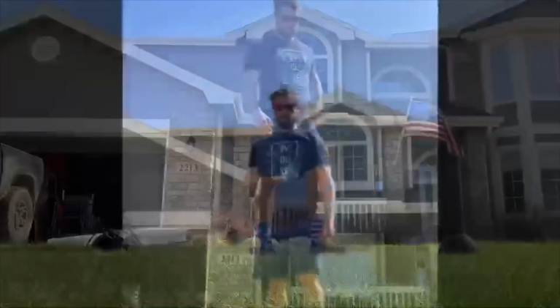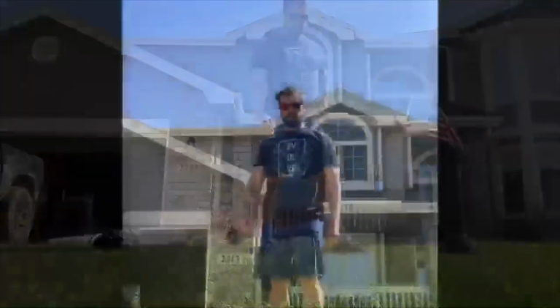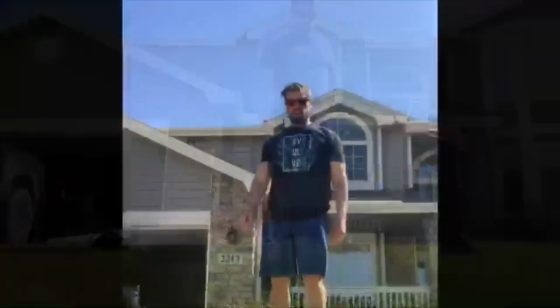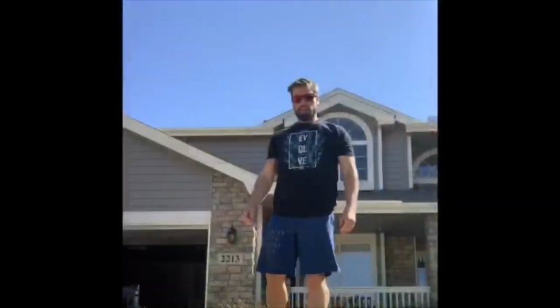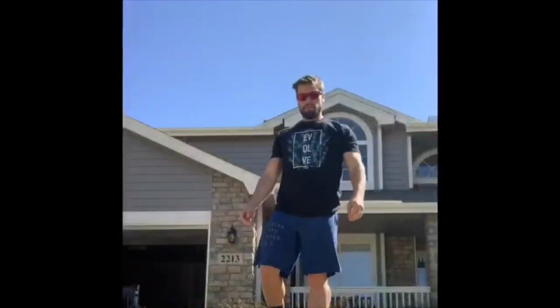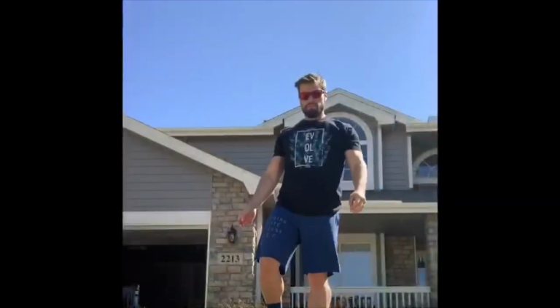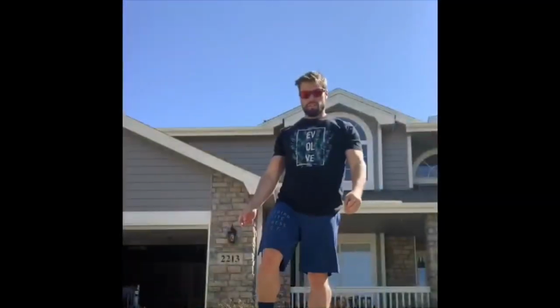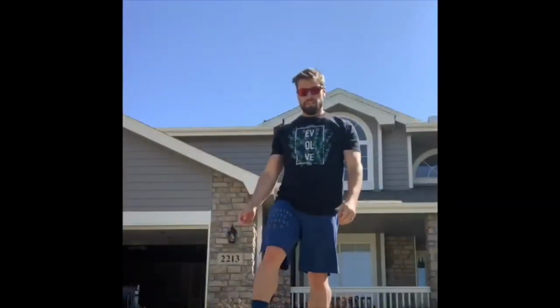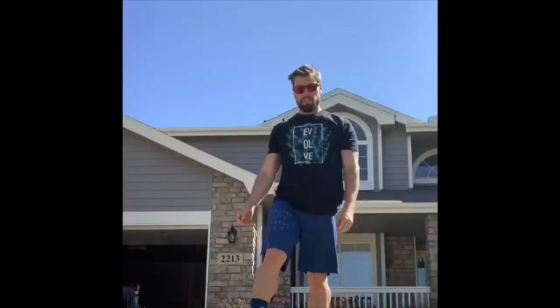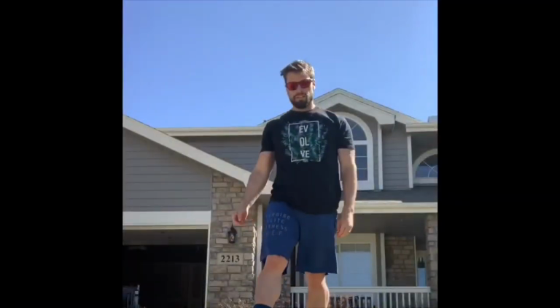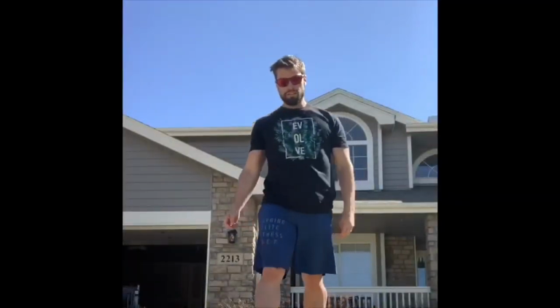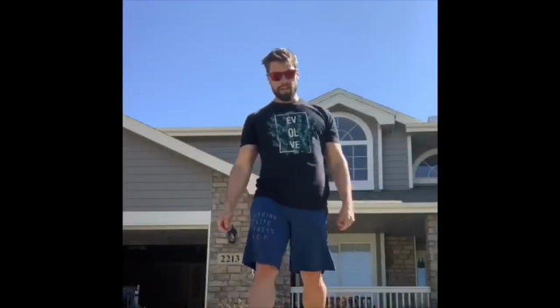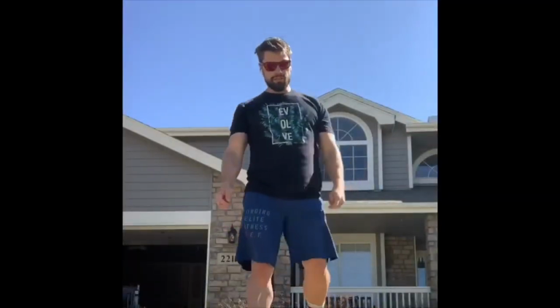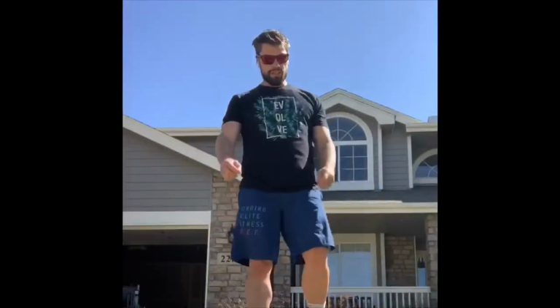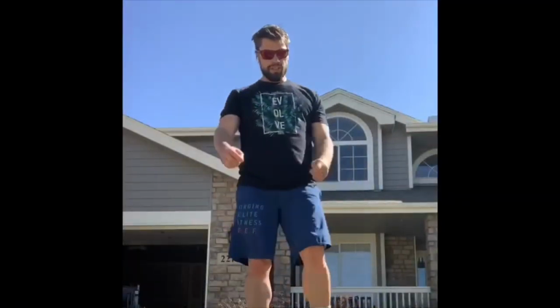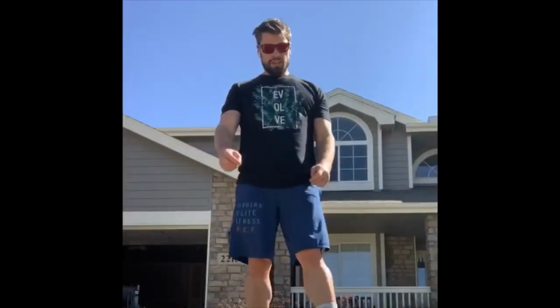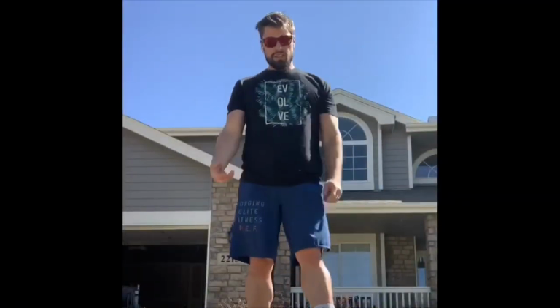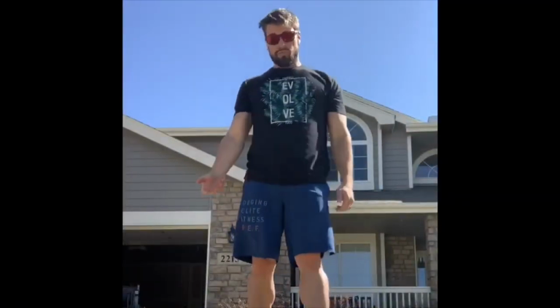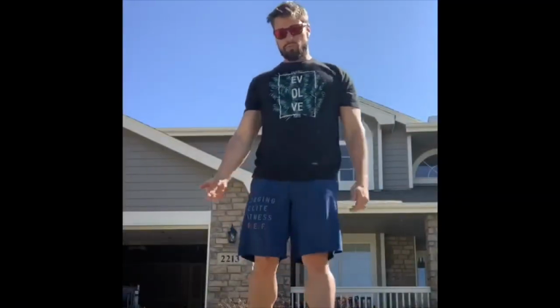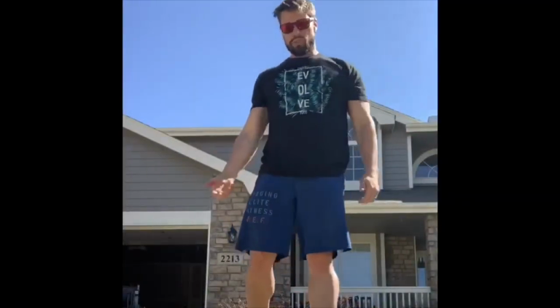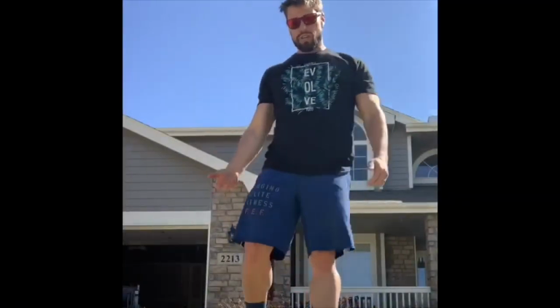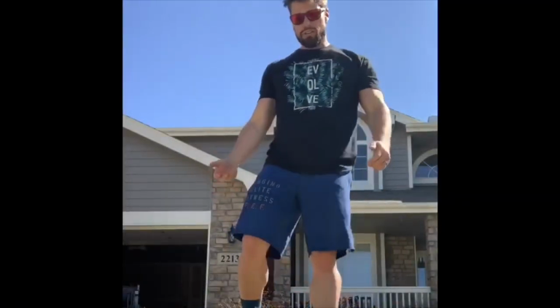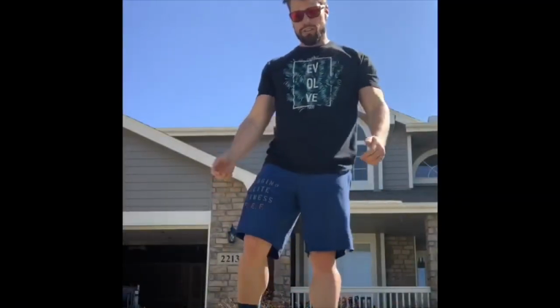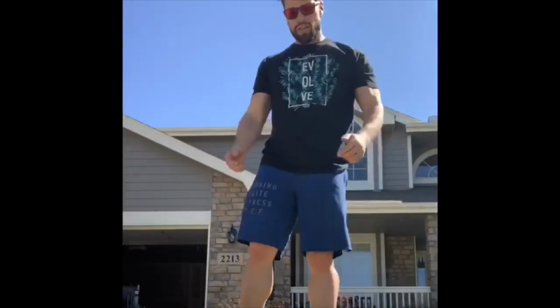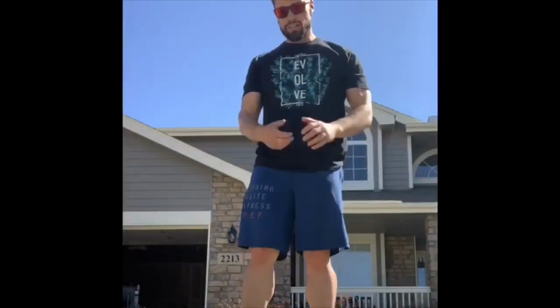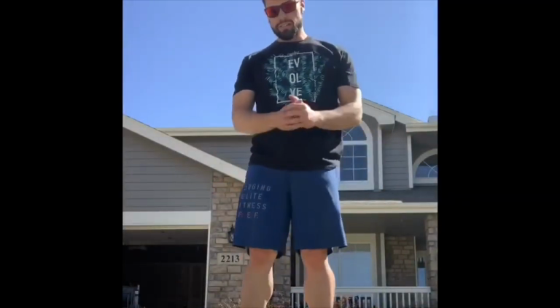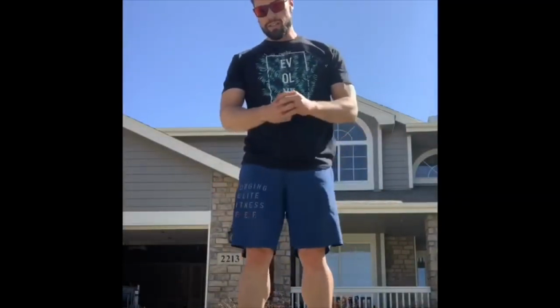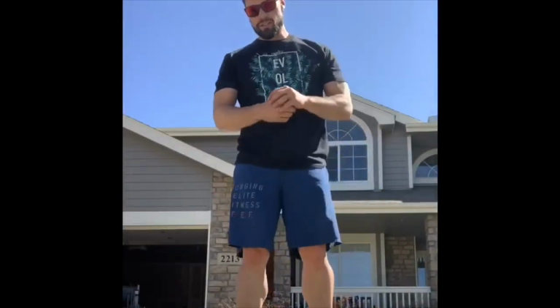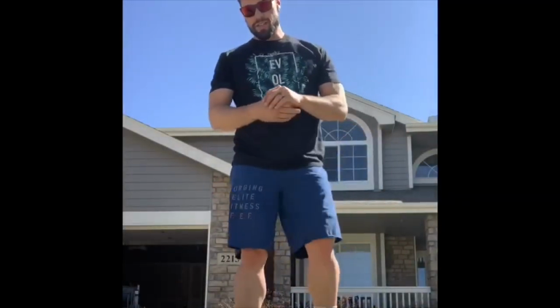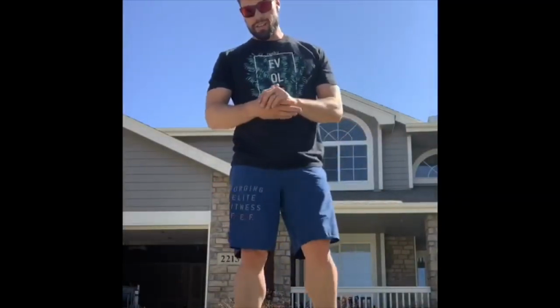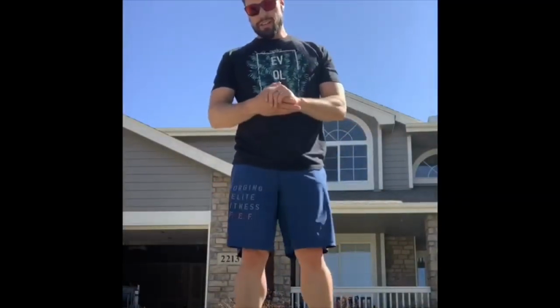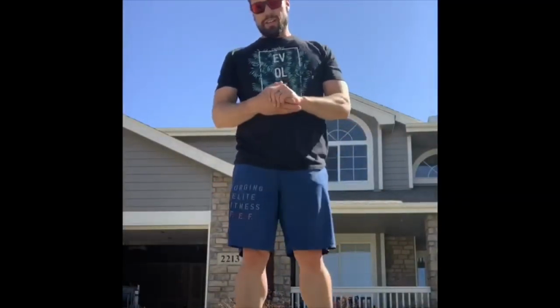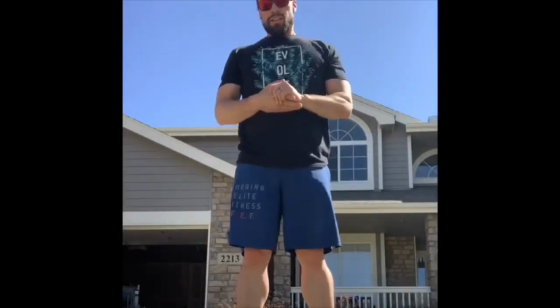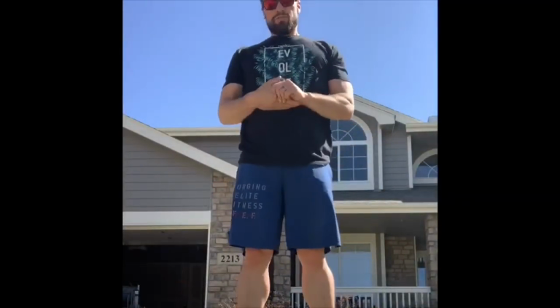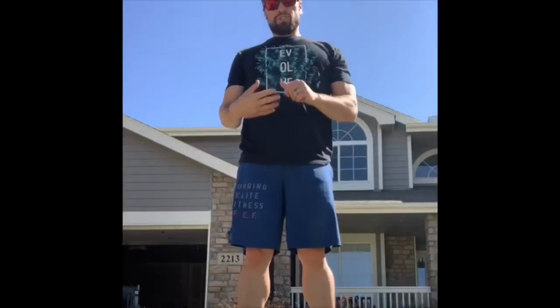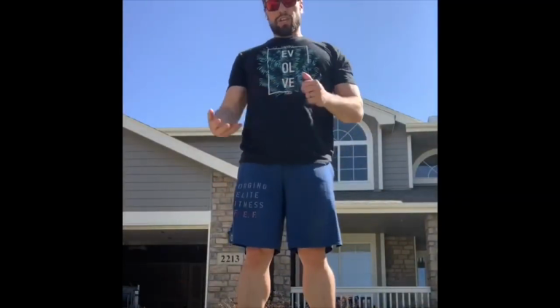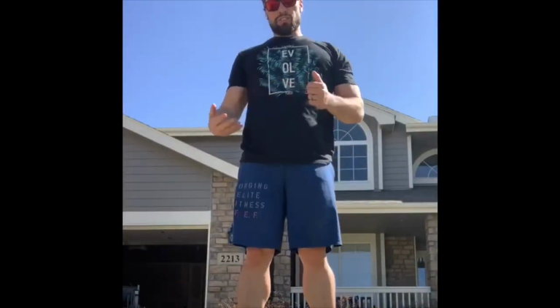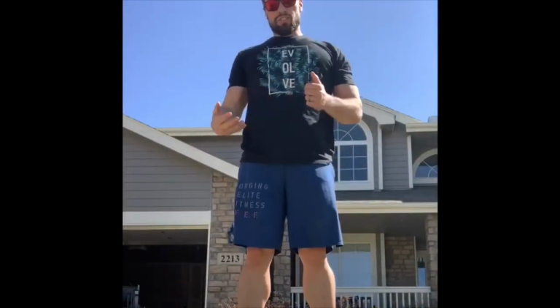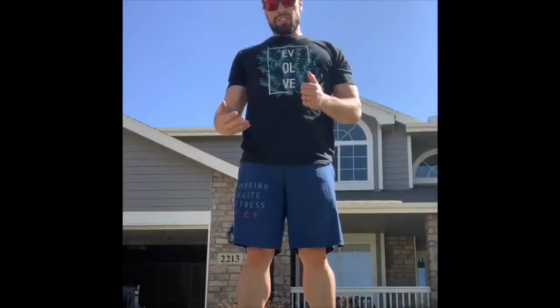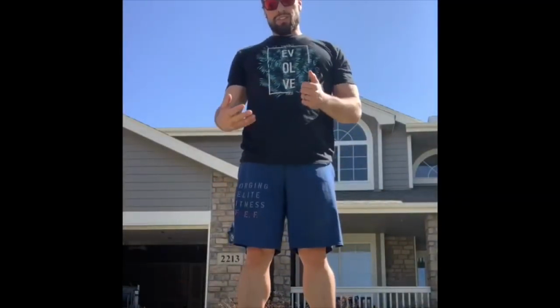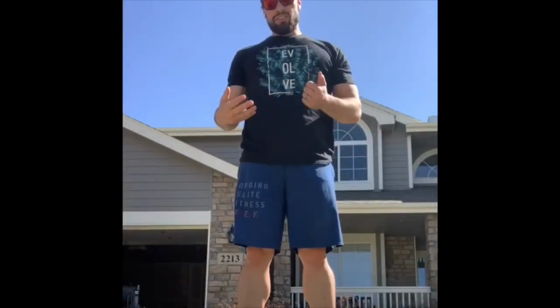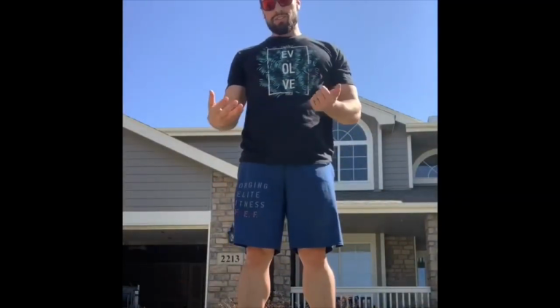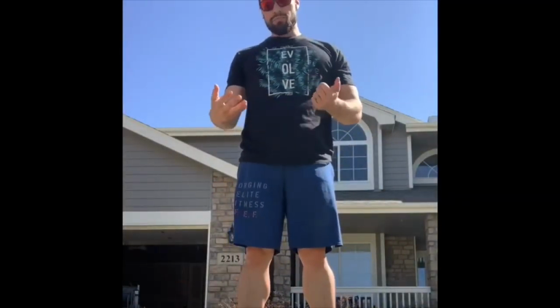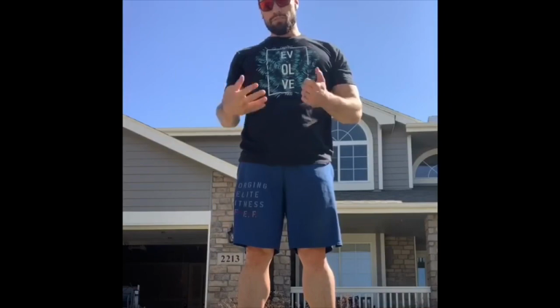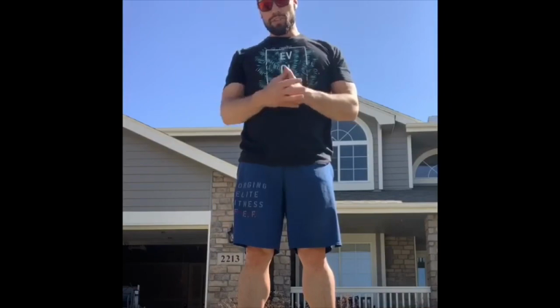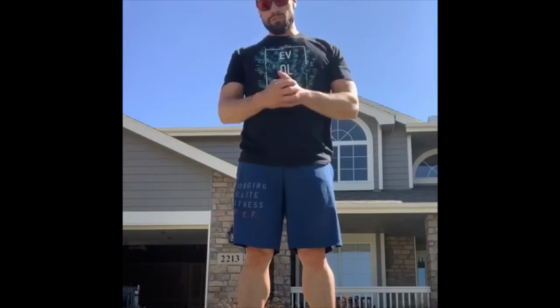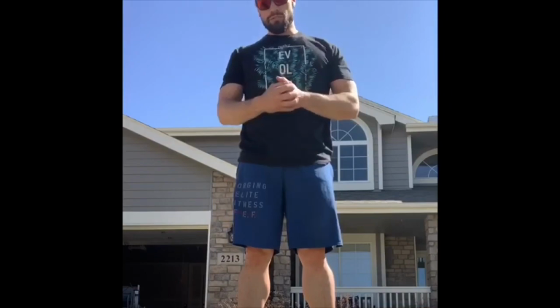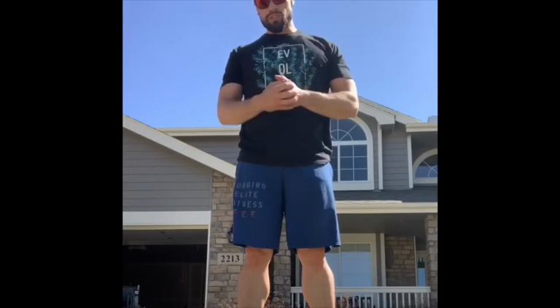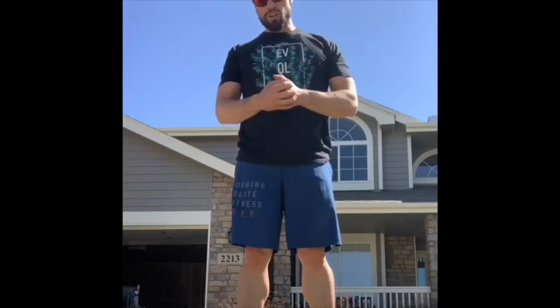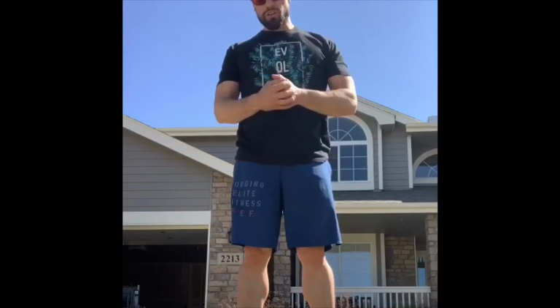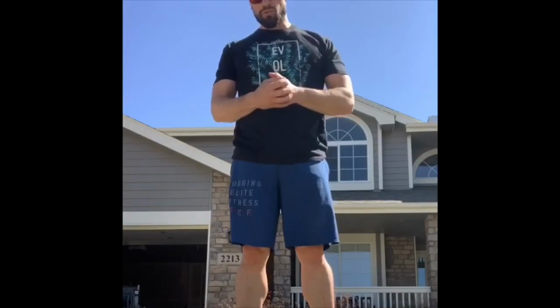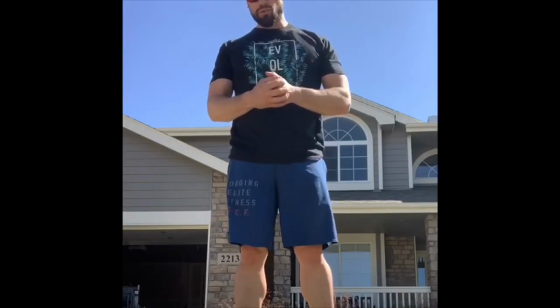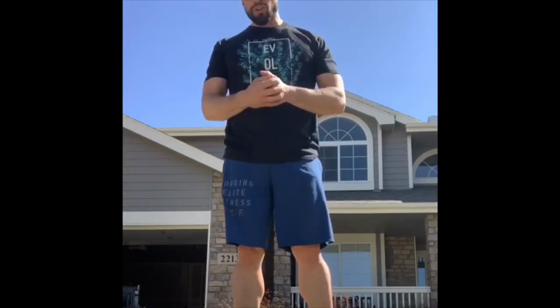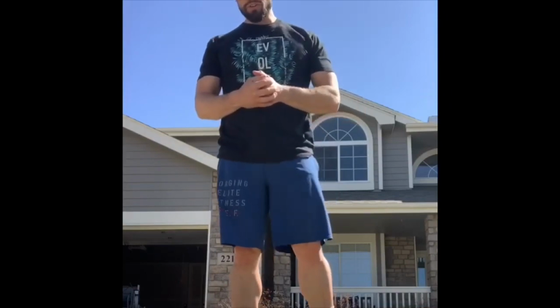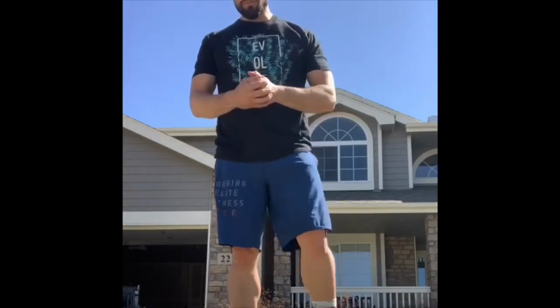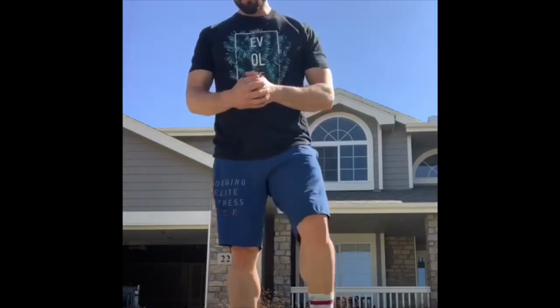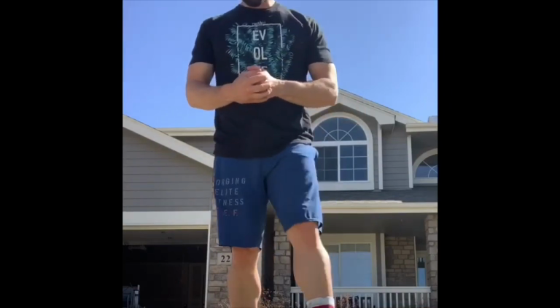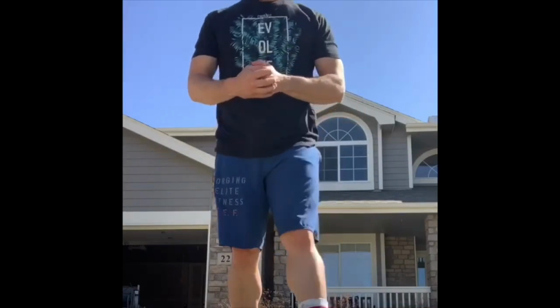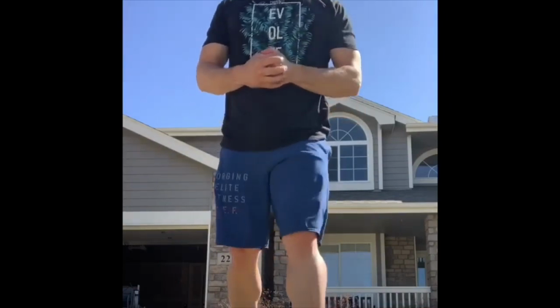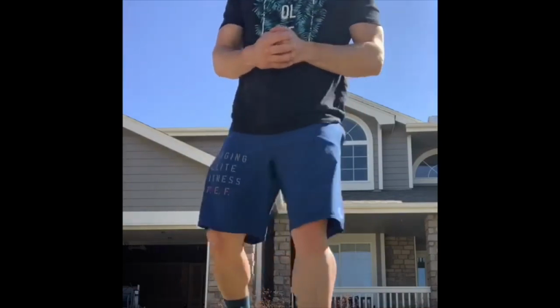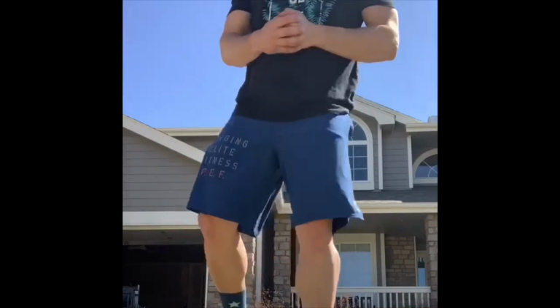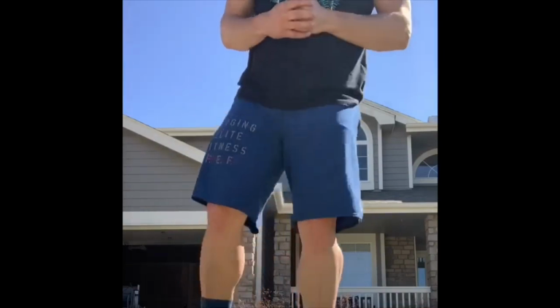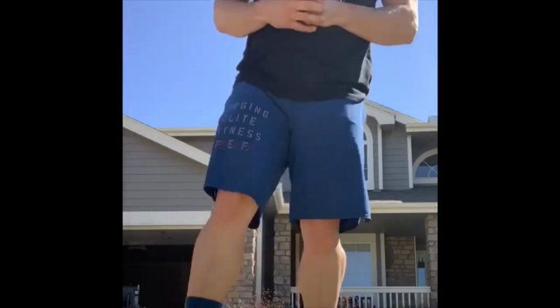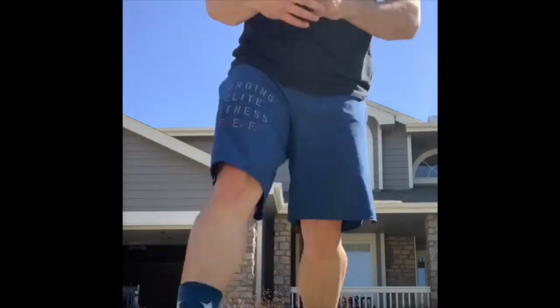Have fun, get after it. It's a fun workout — I did it yesterday and it was challenging, so be ready to push hard. Work hard, see you next time.